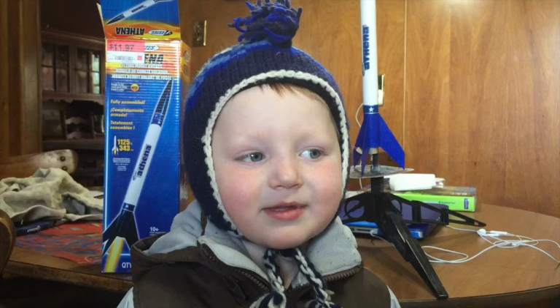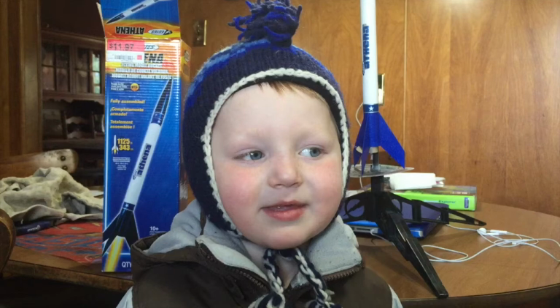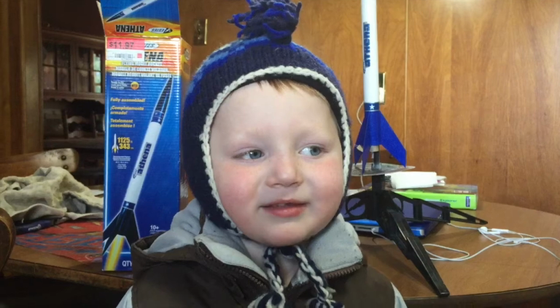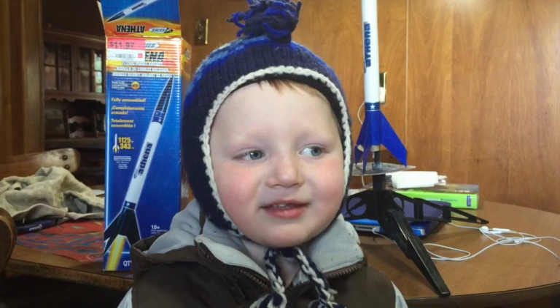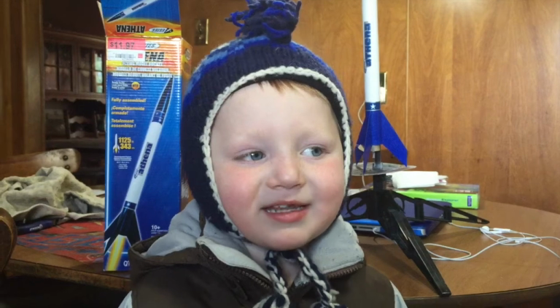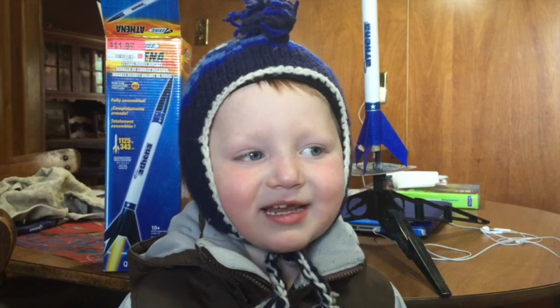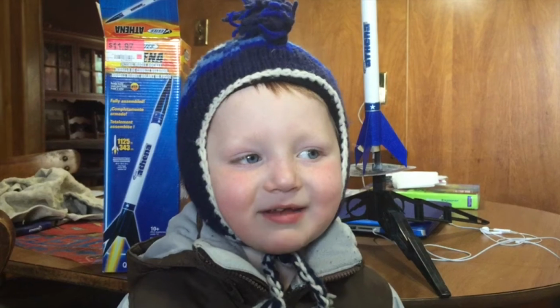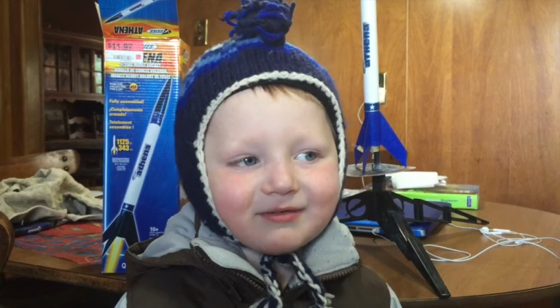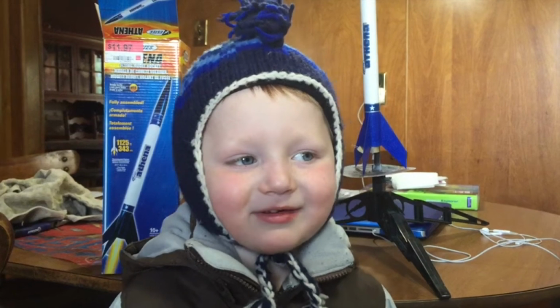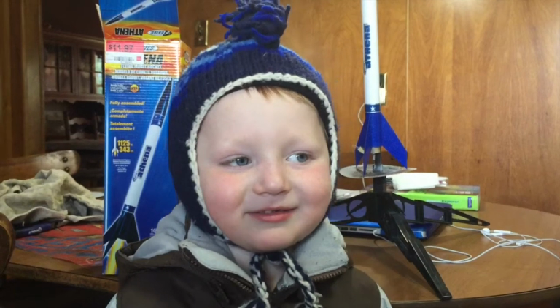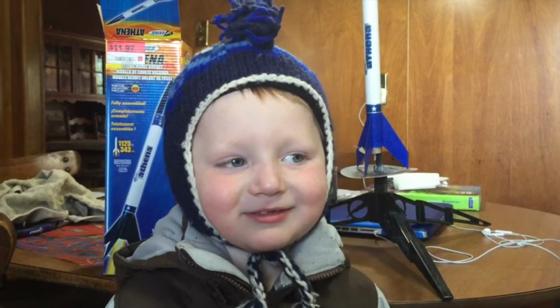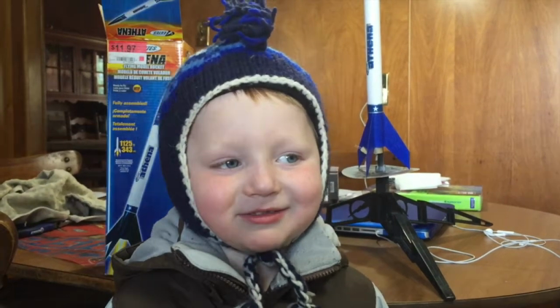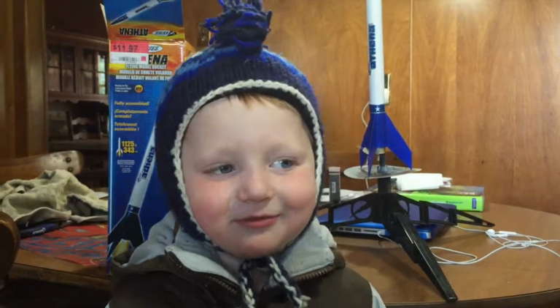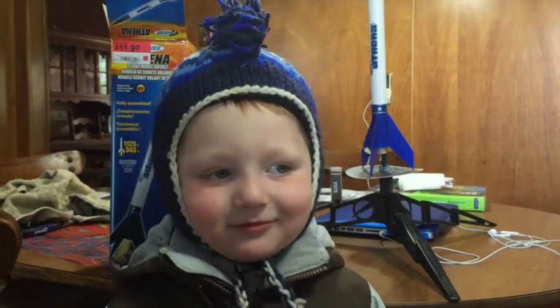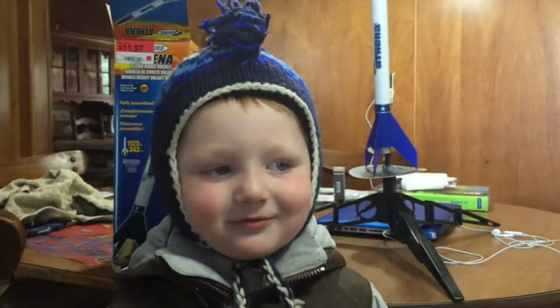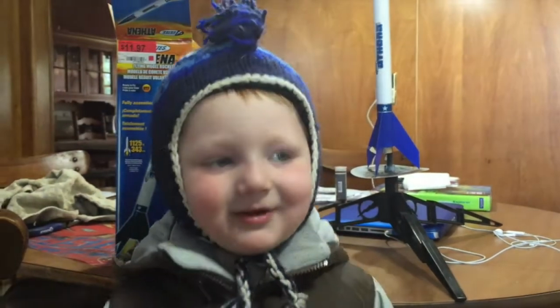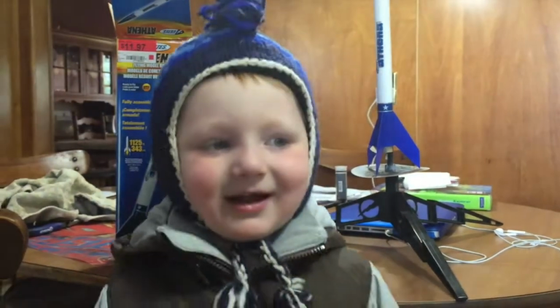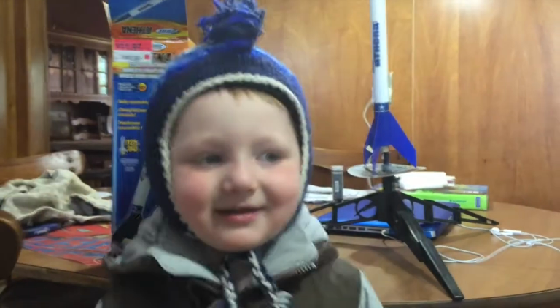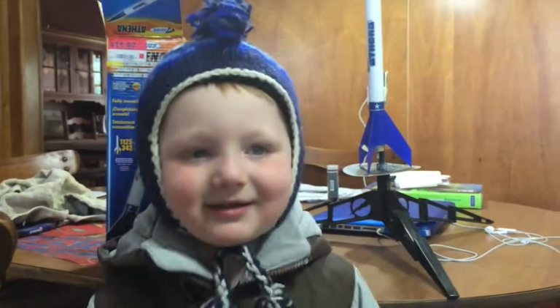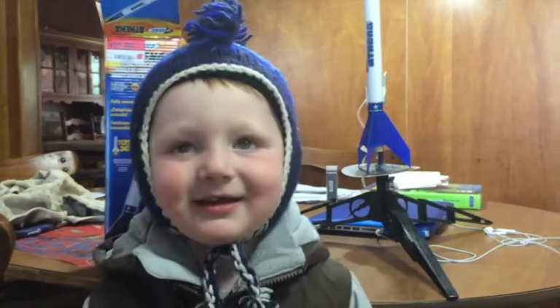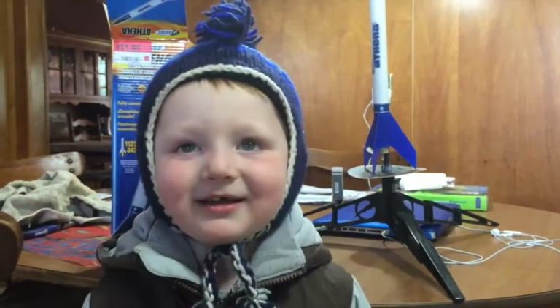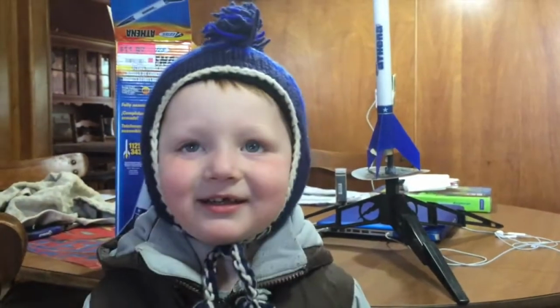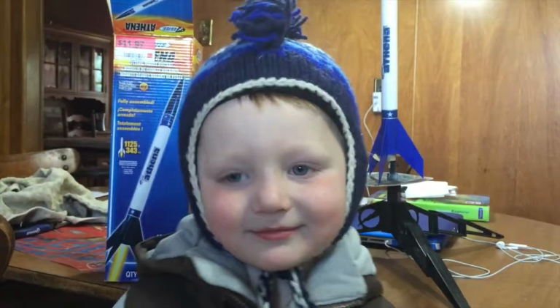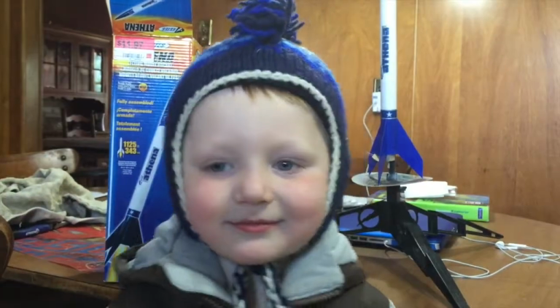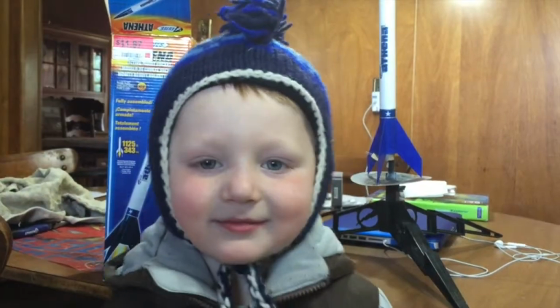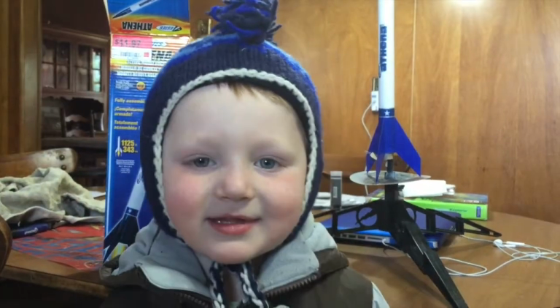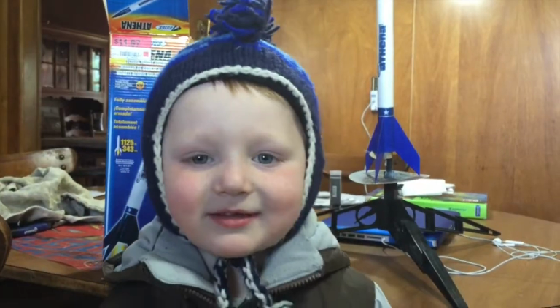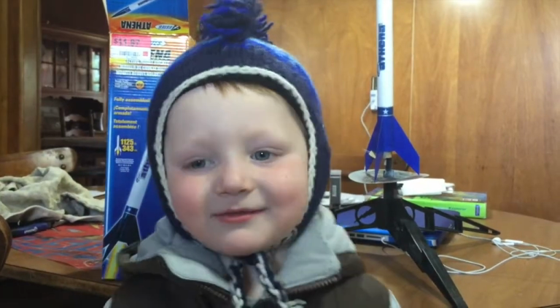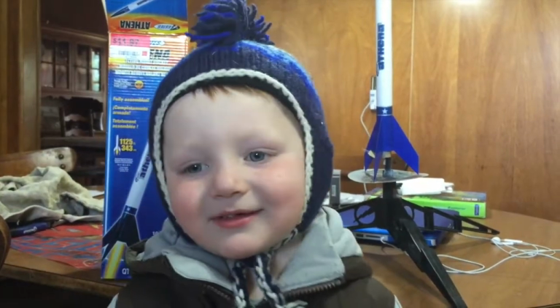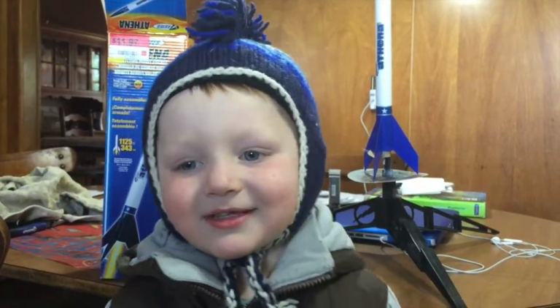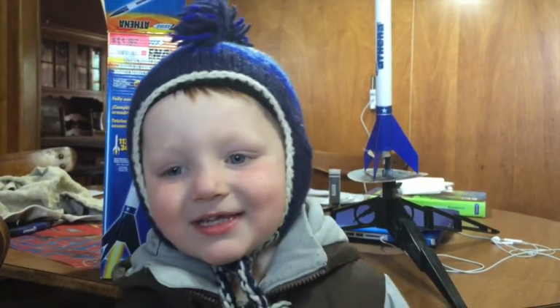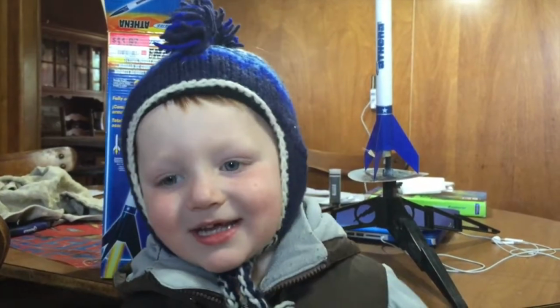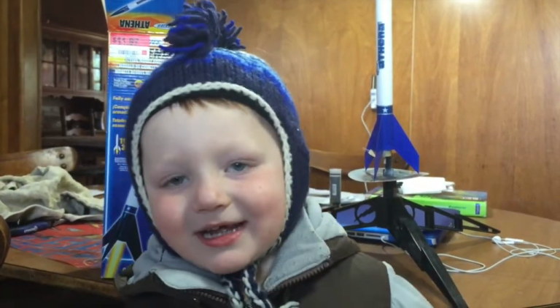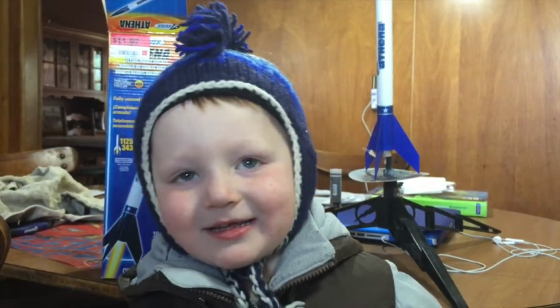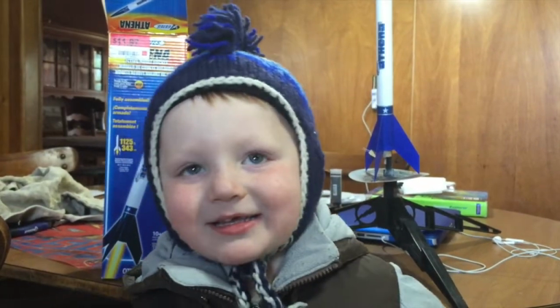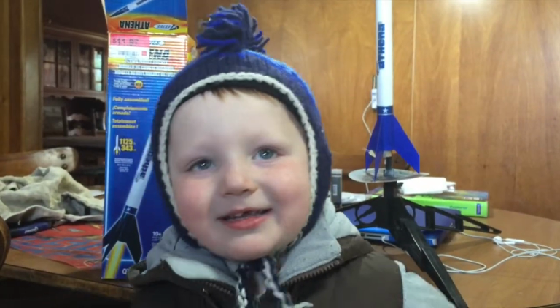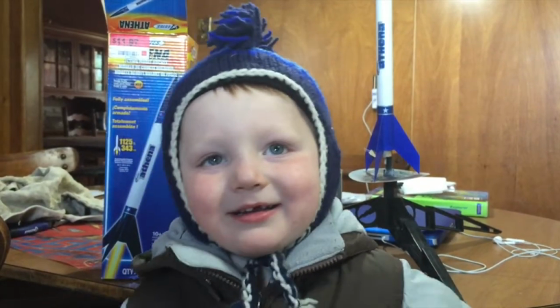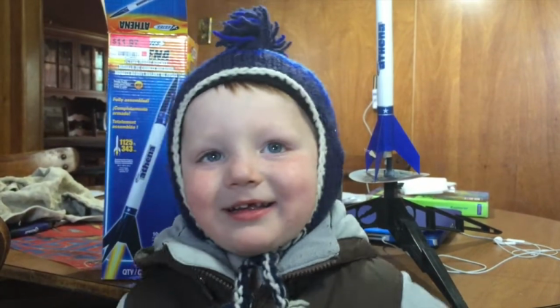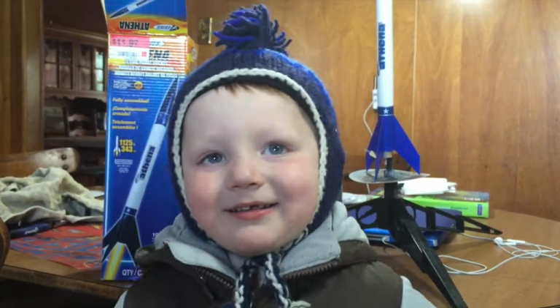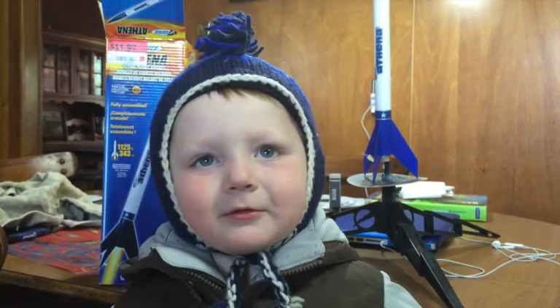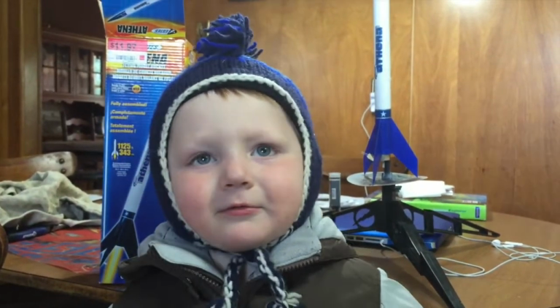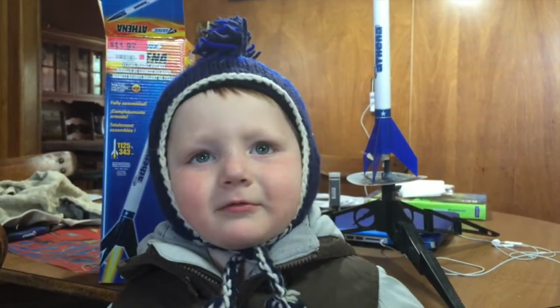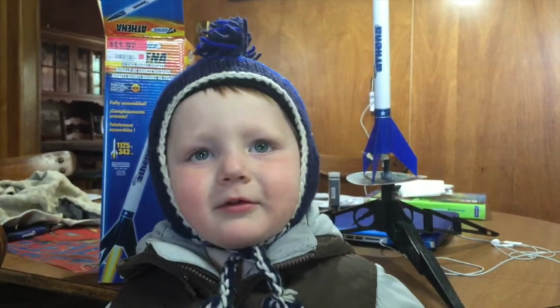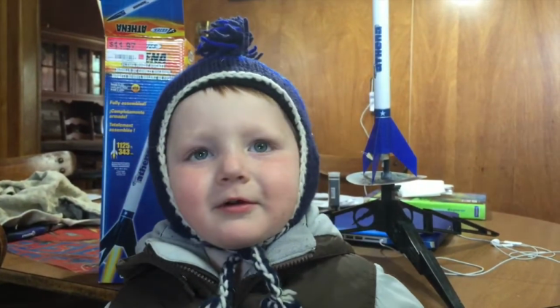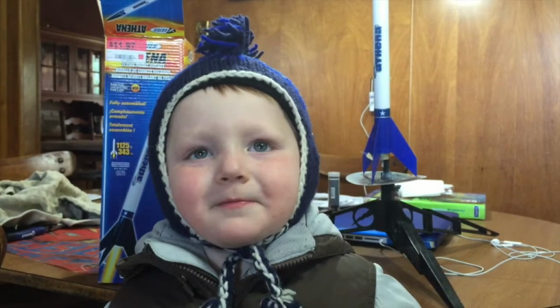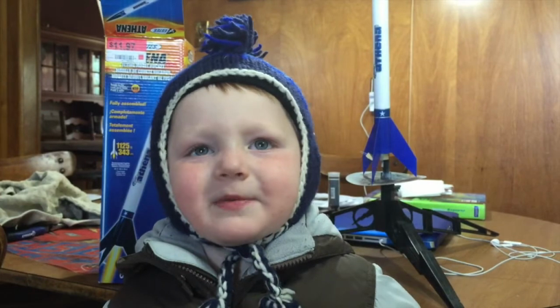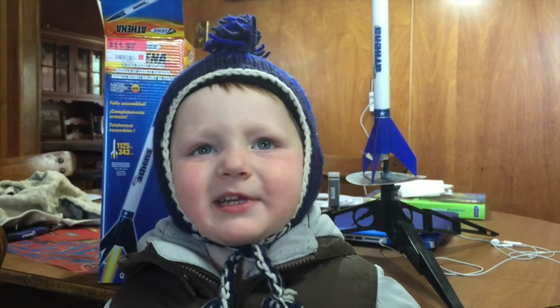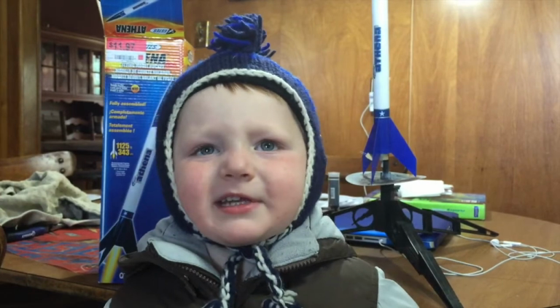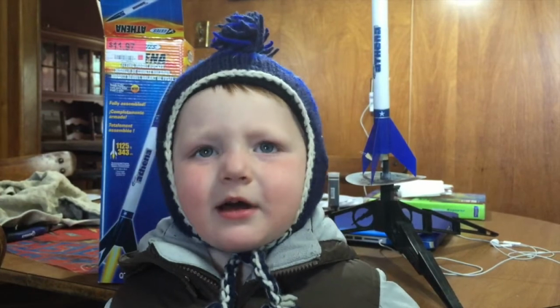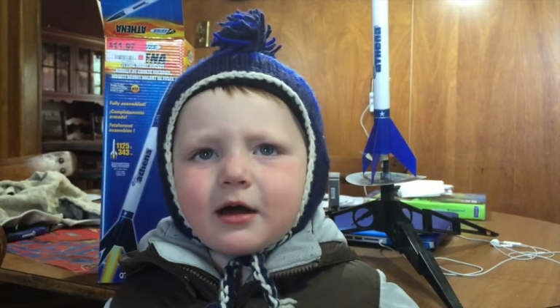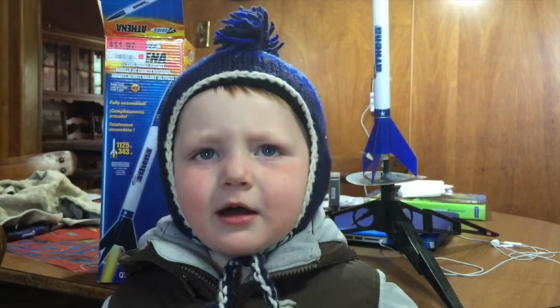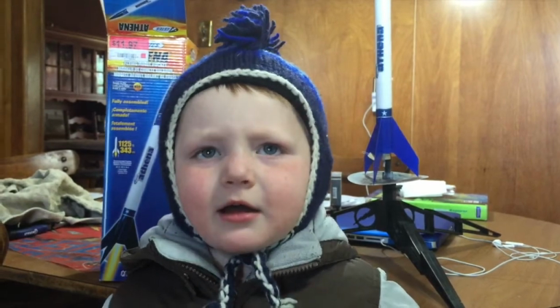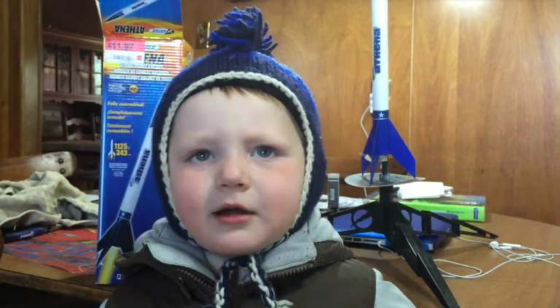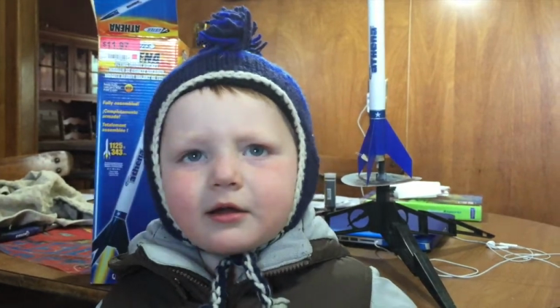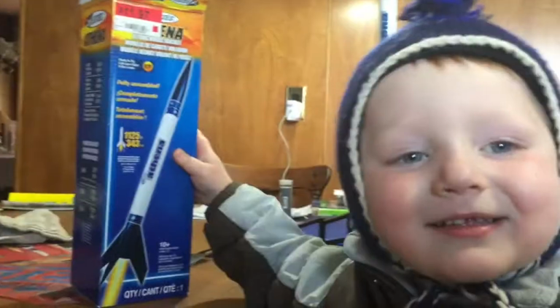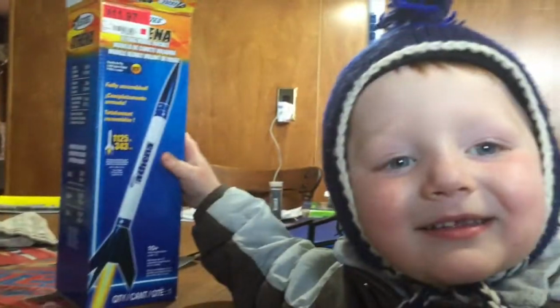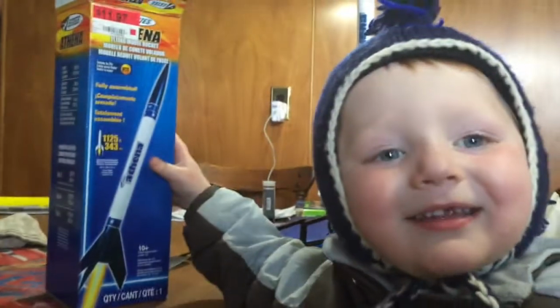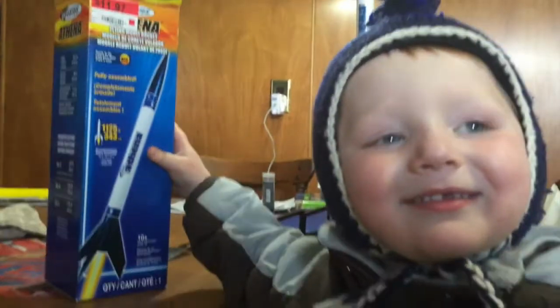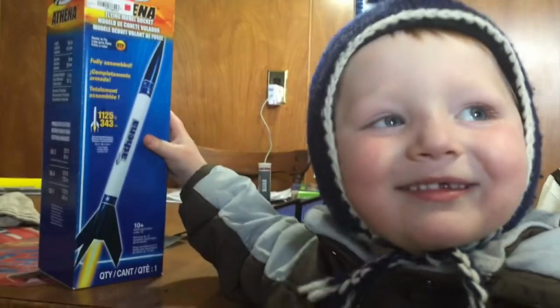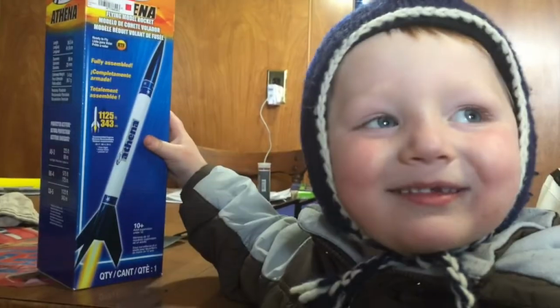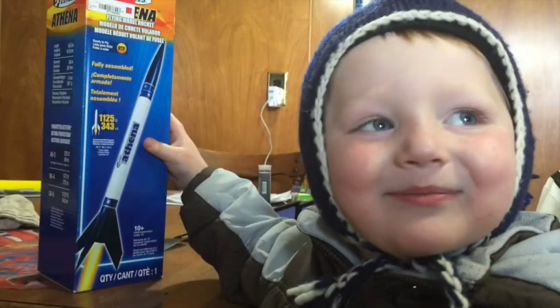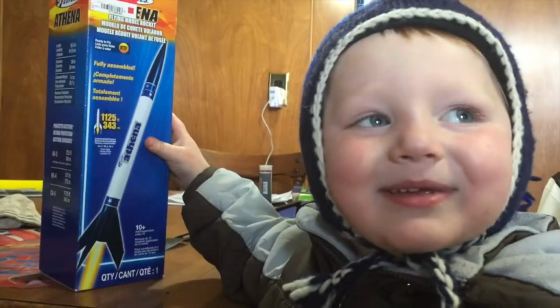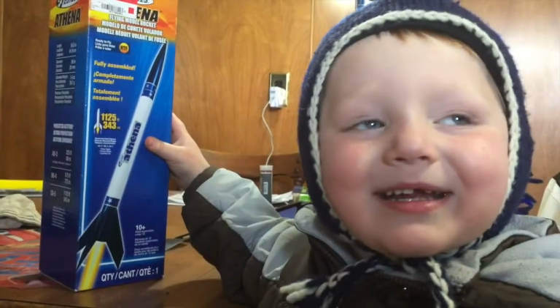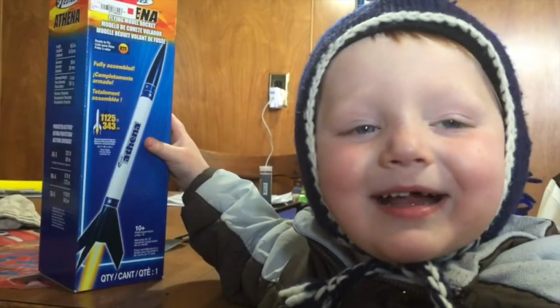Today we're going to shoot rockets. What they have here is a peanut. This is a peanut.